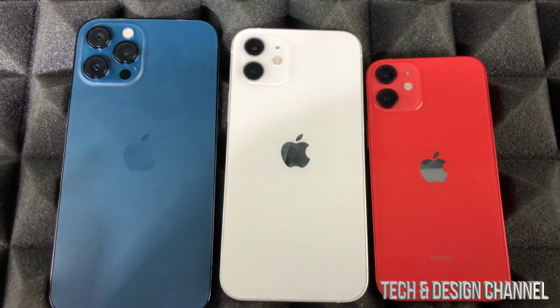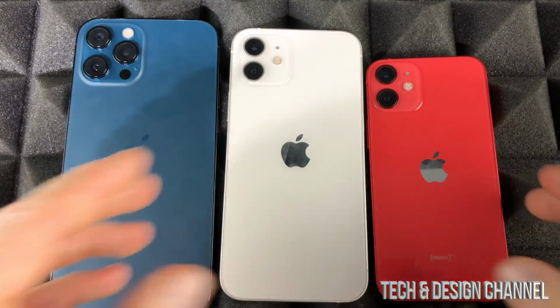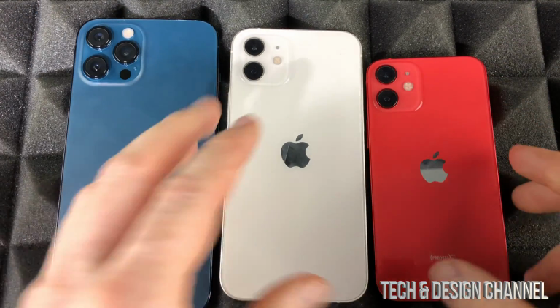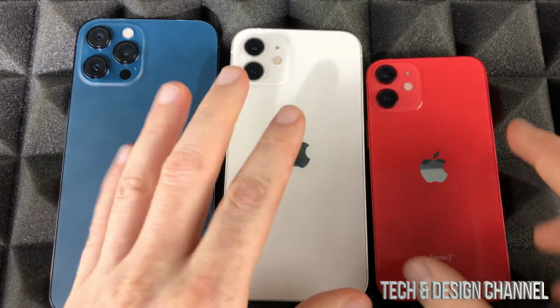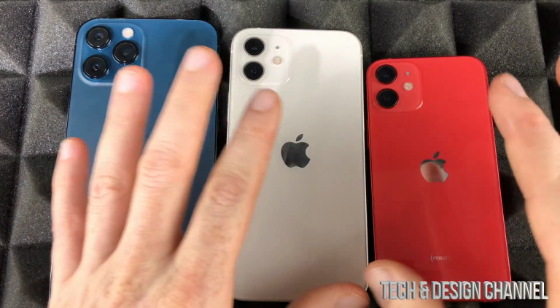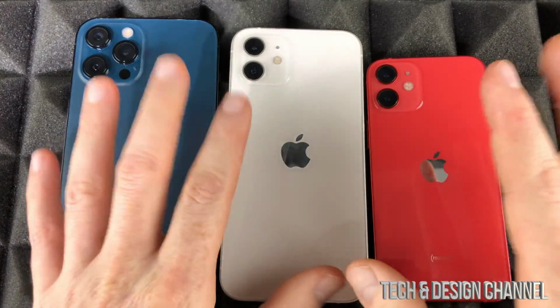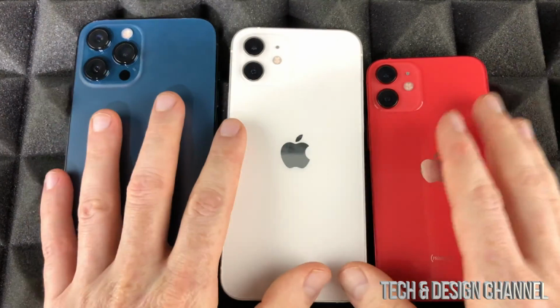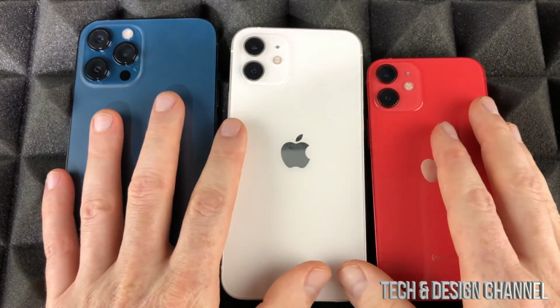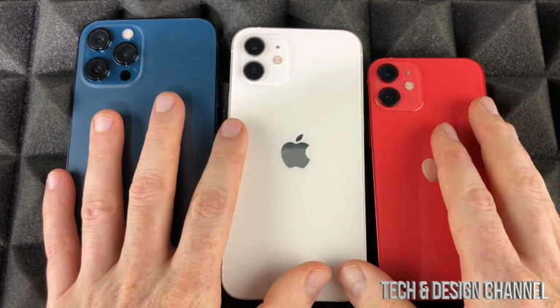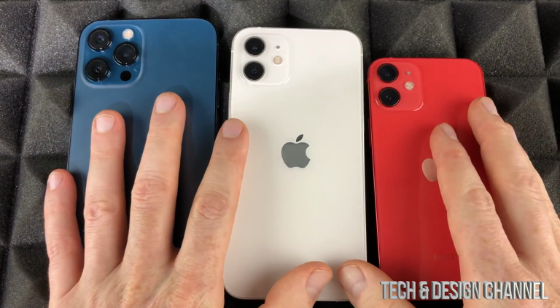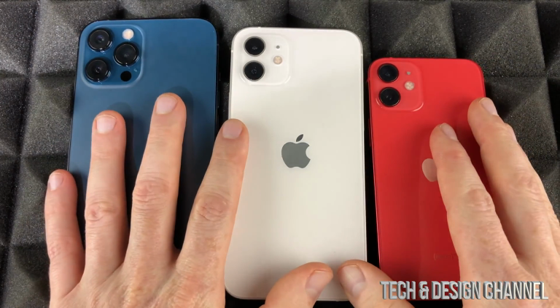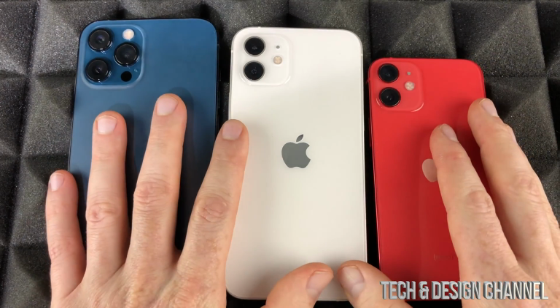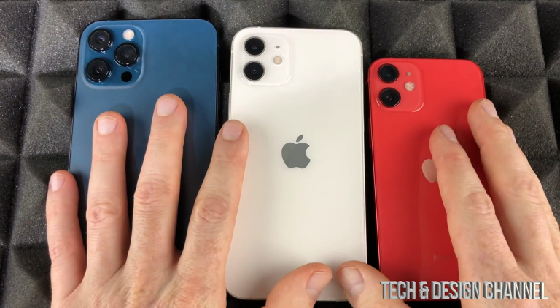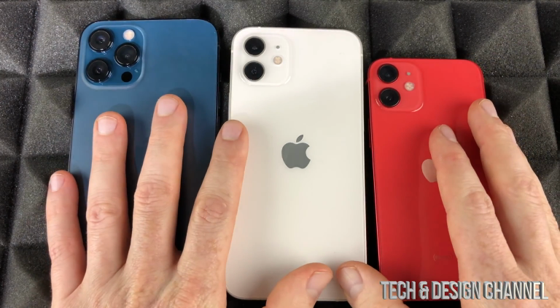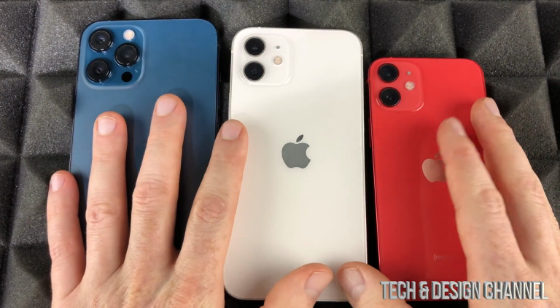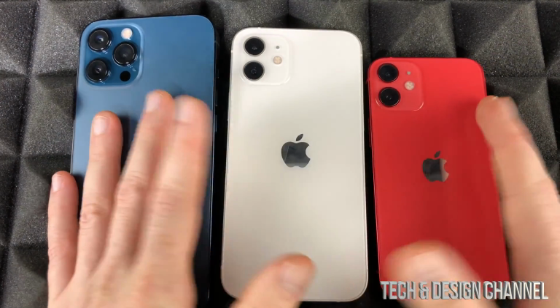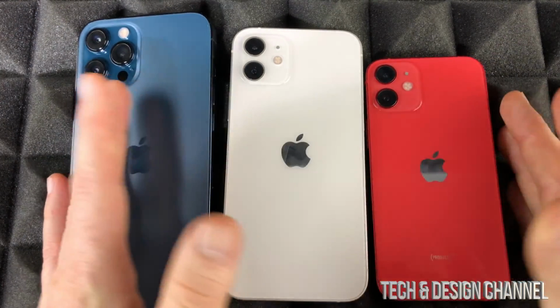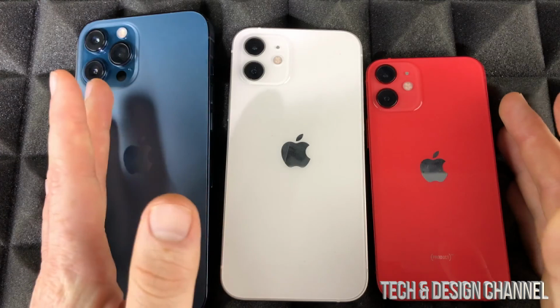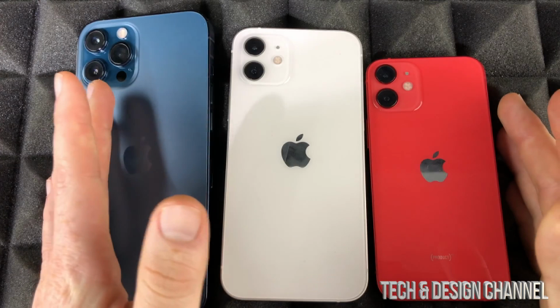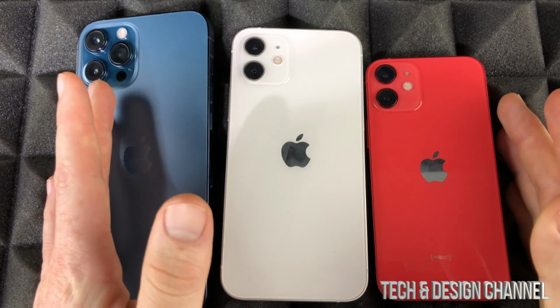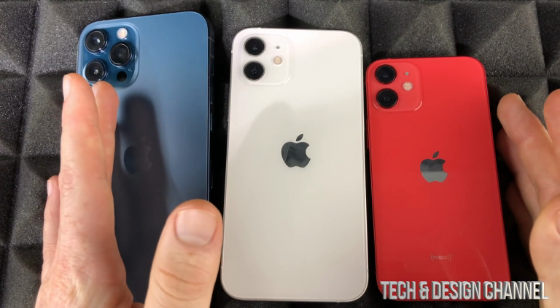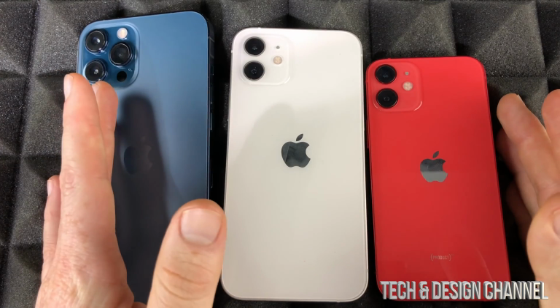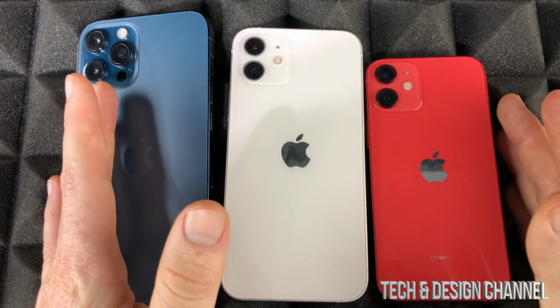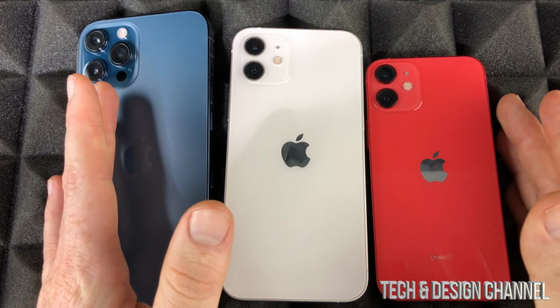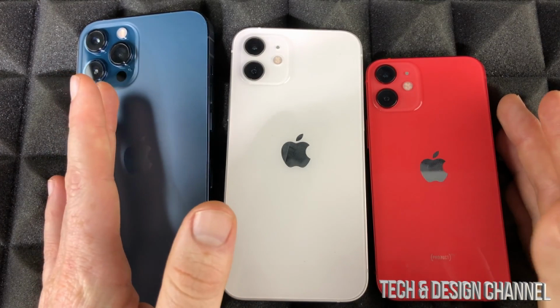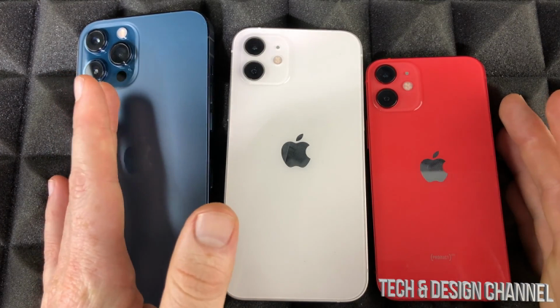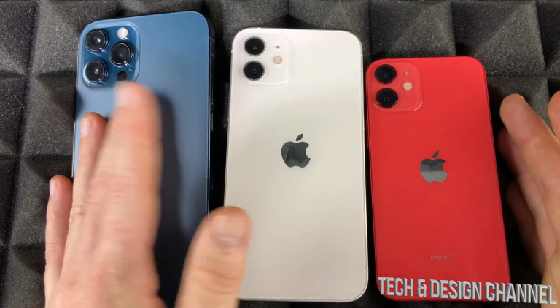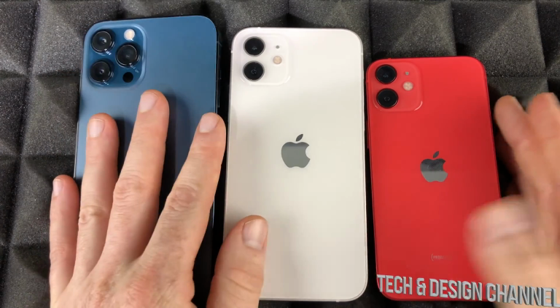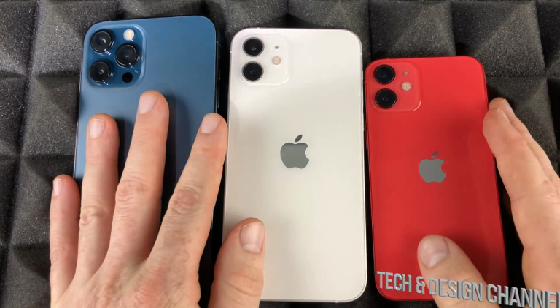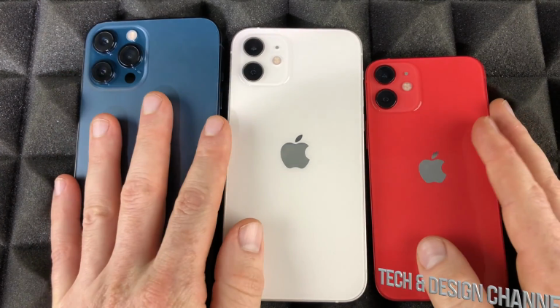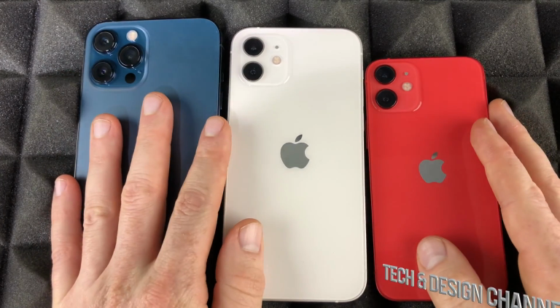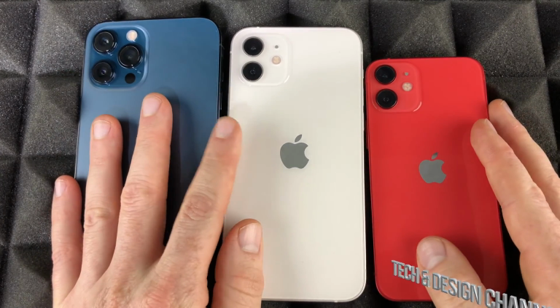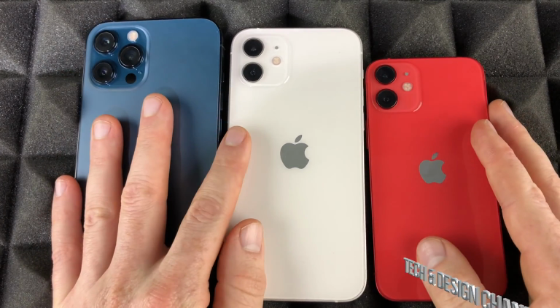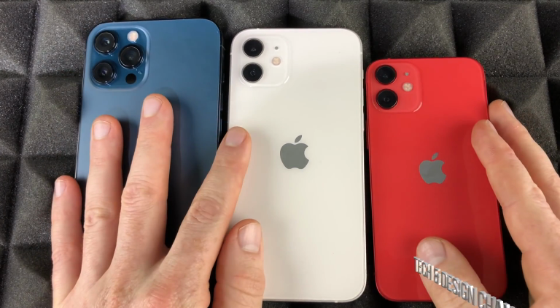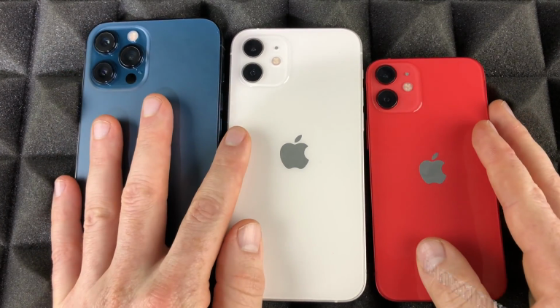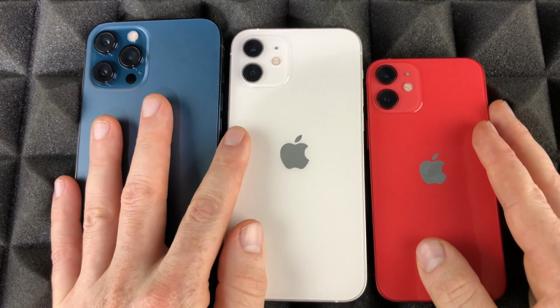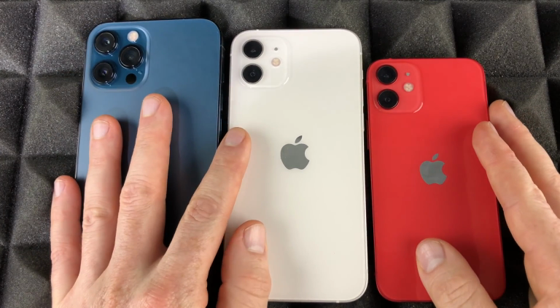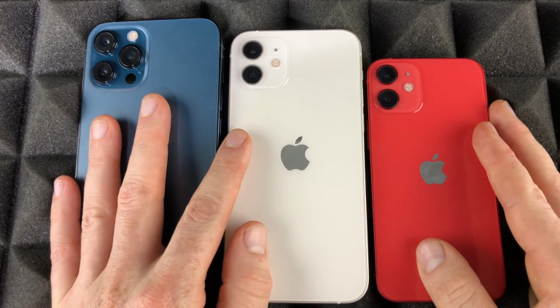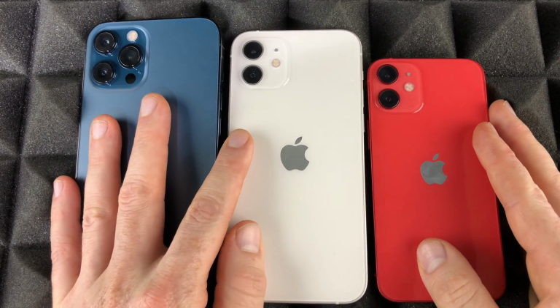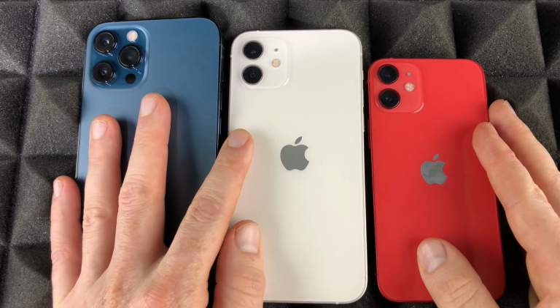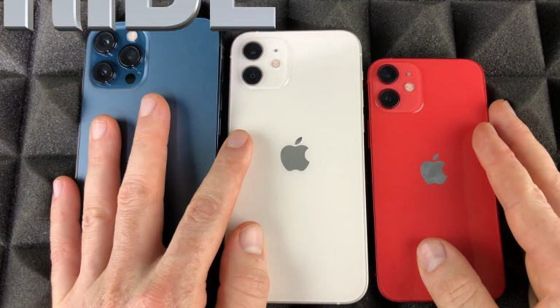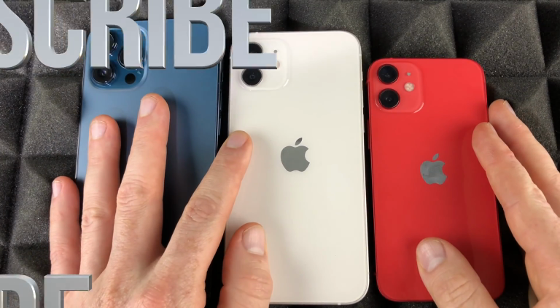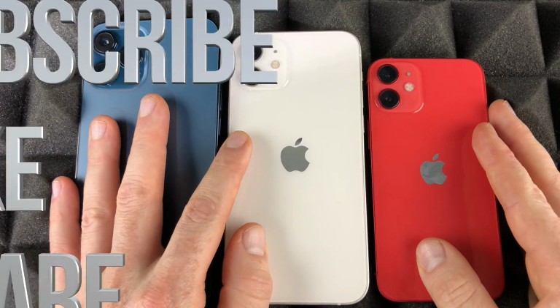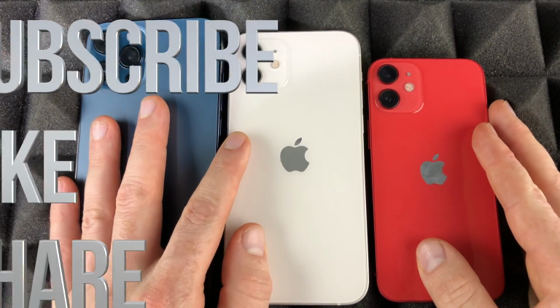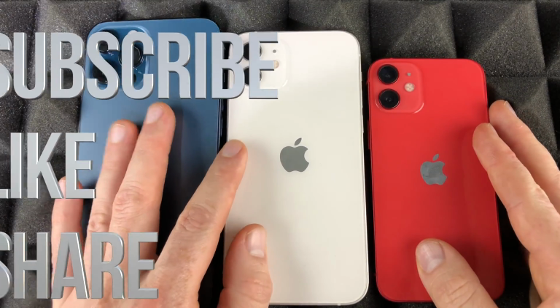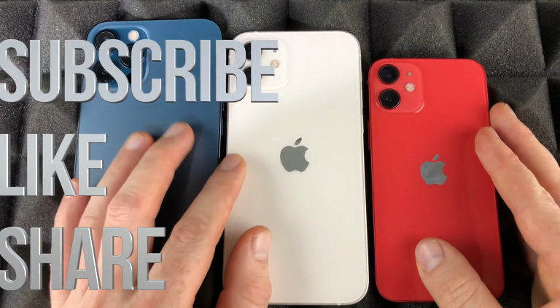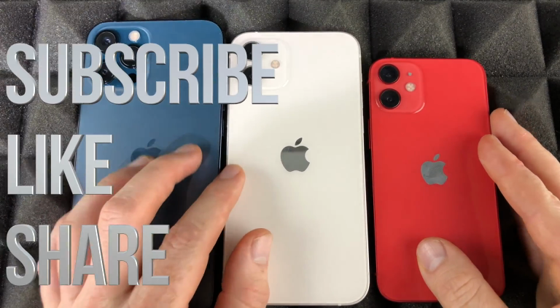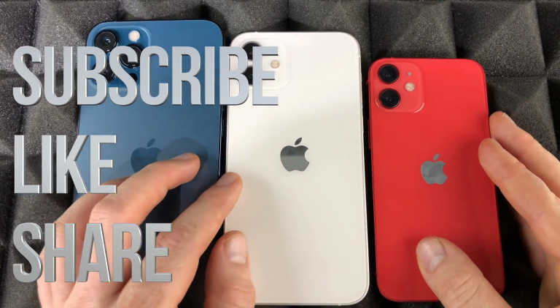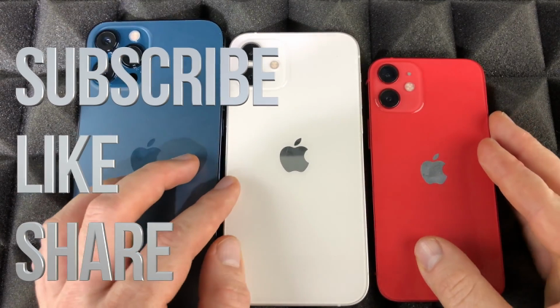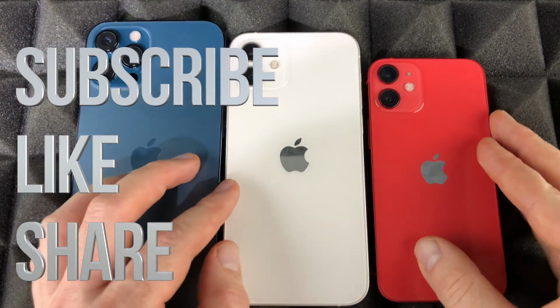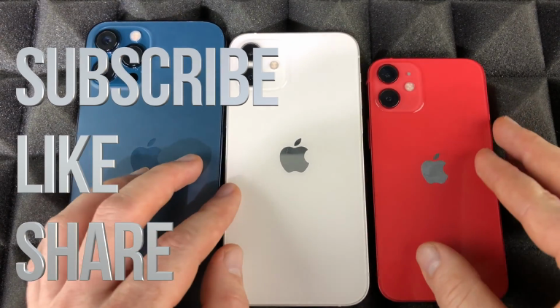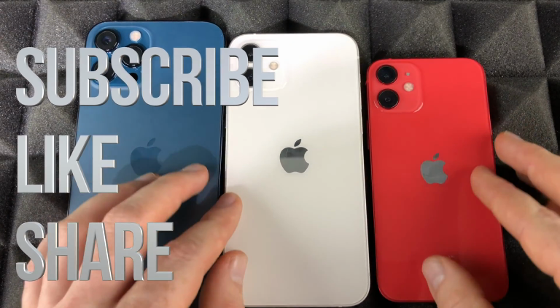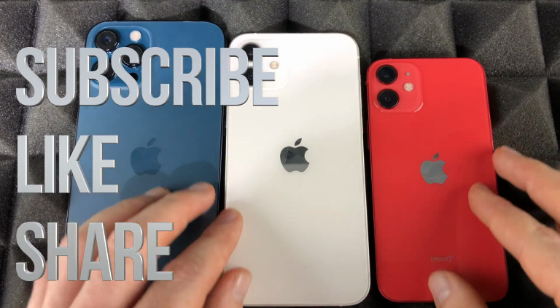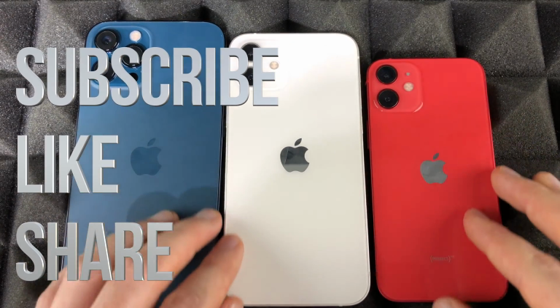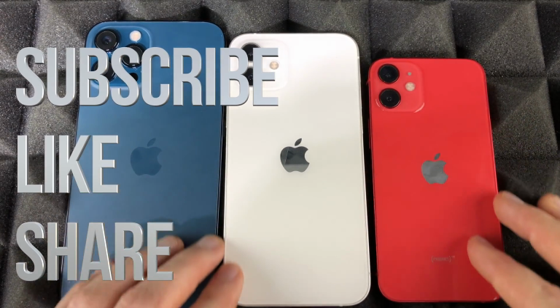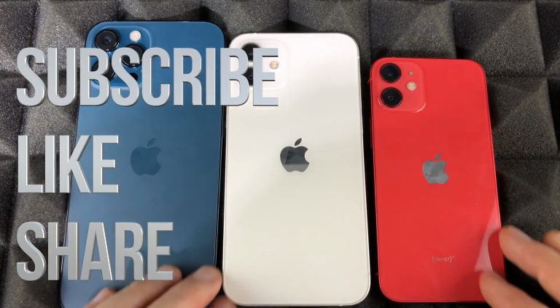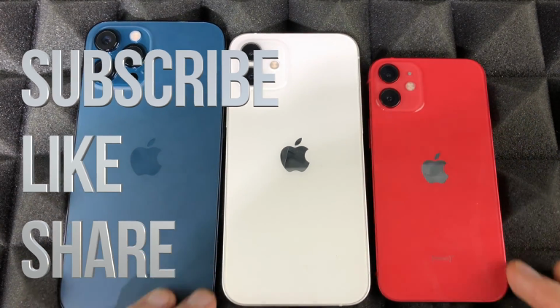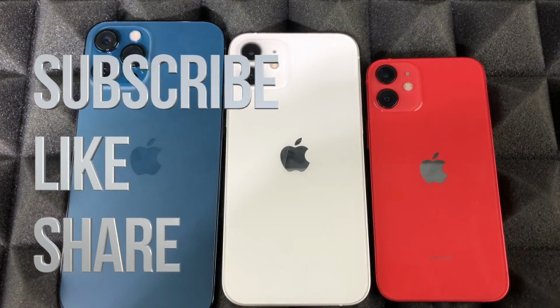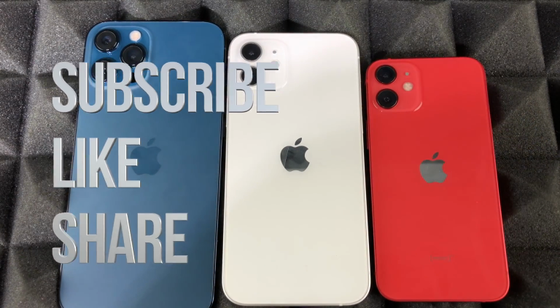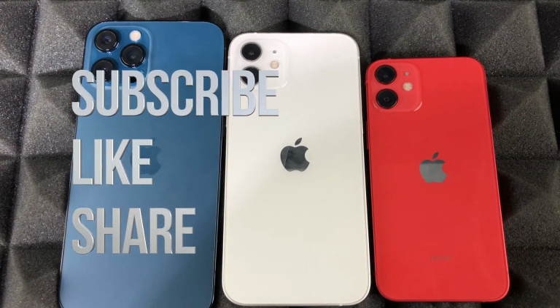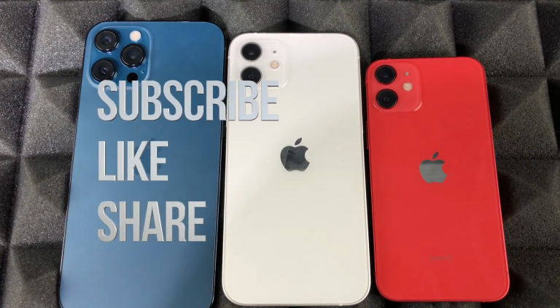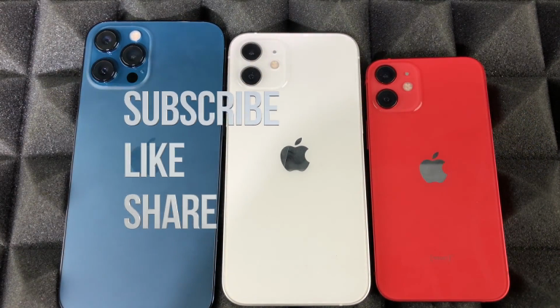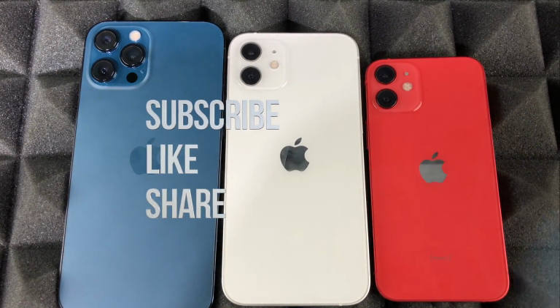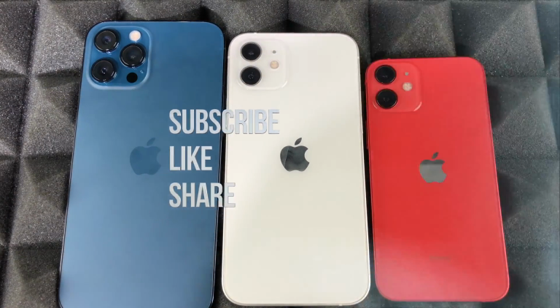Hopefully this video helped you out. If you have any questions or comments, write them down below. Don't forget to subscribe and rate — thank you.